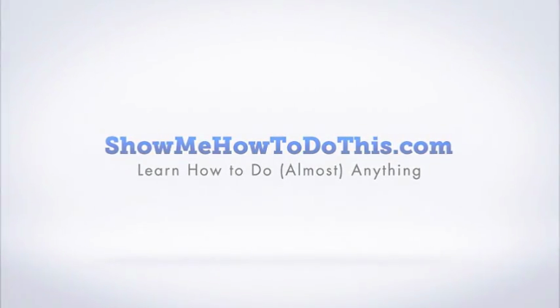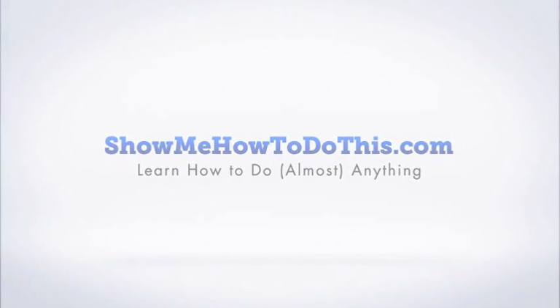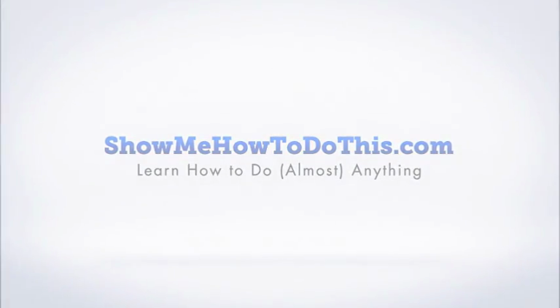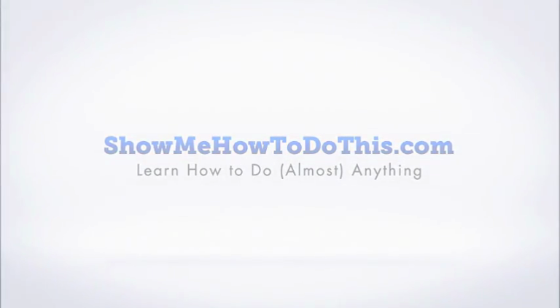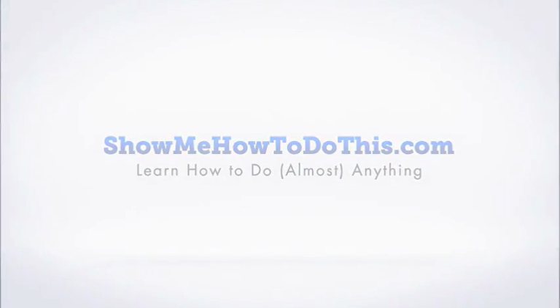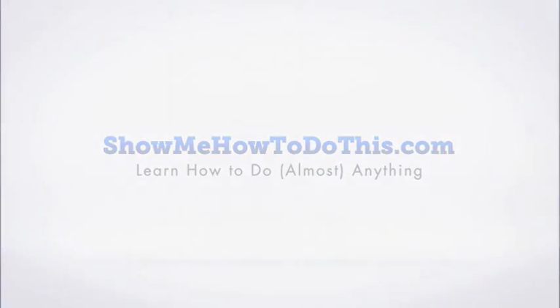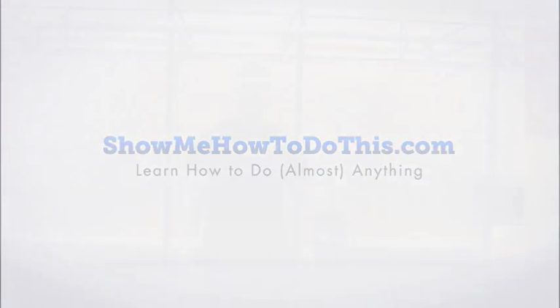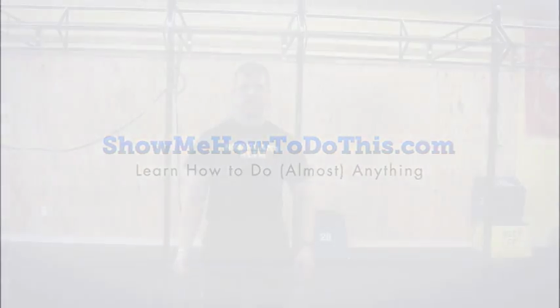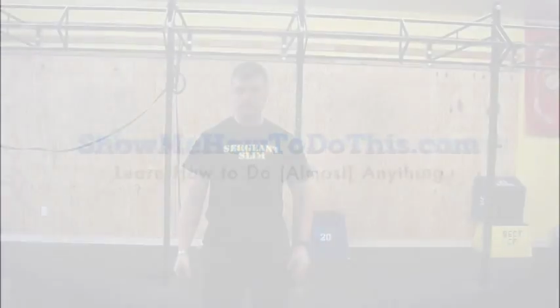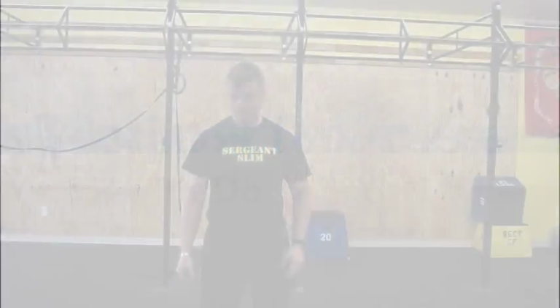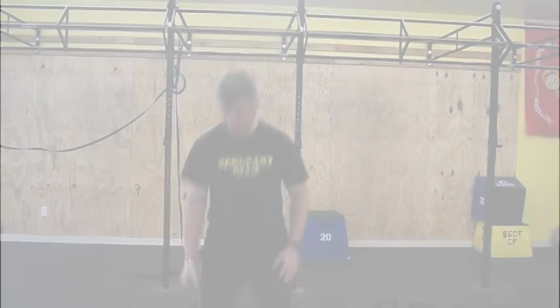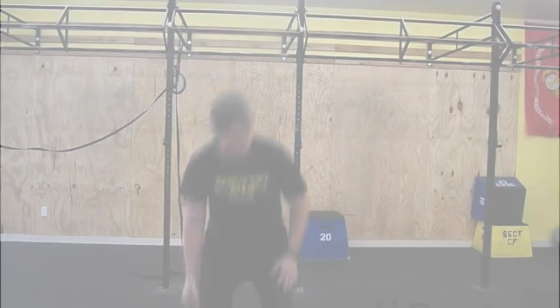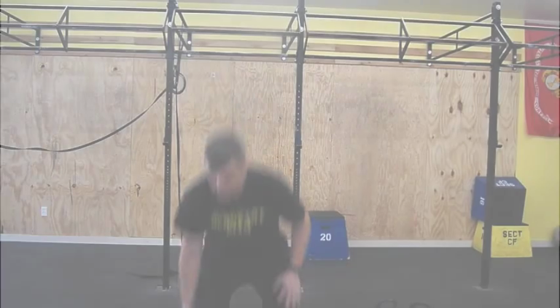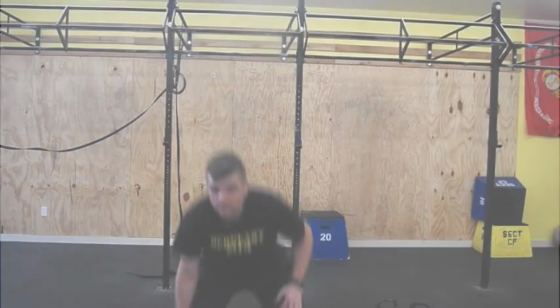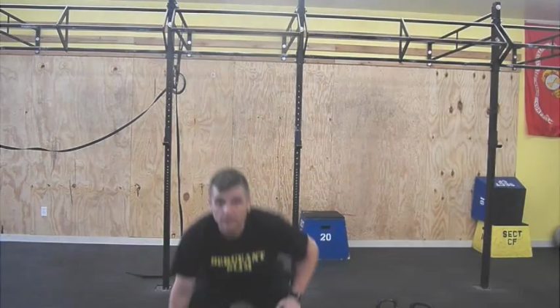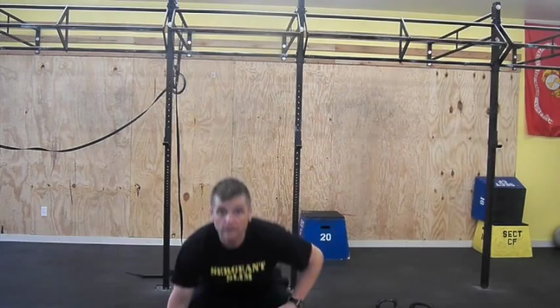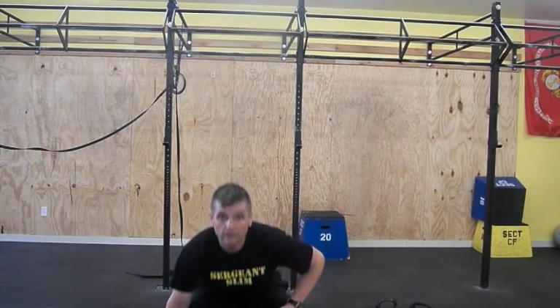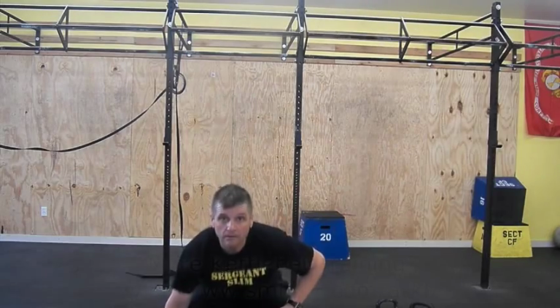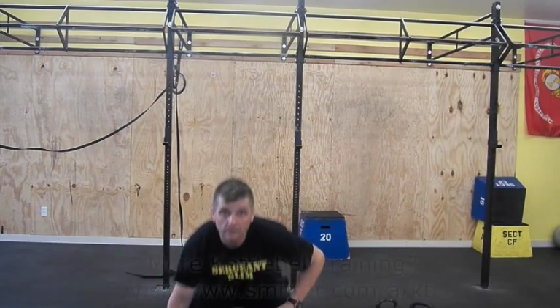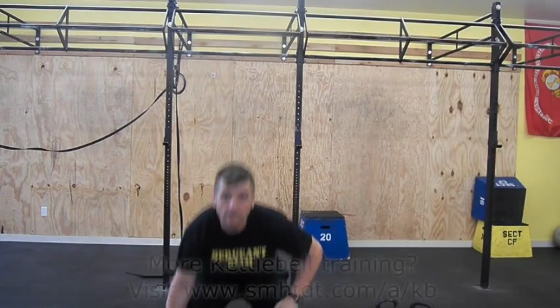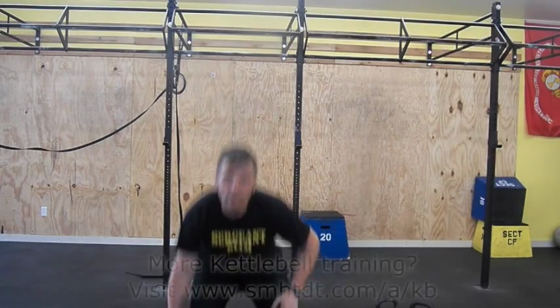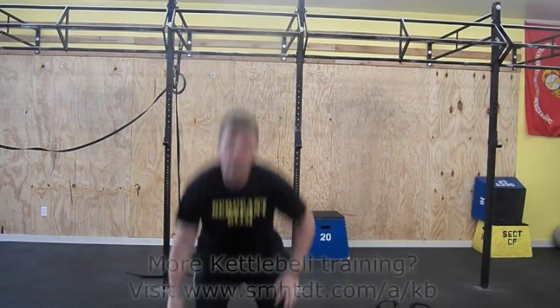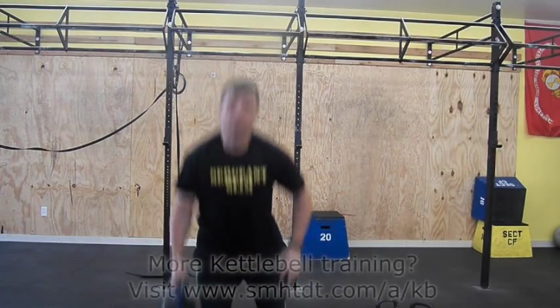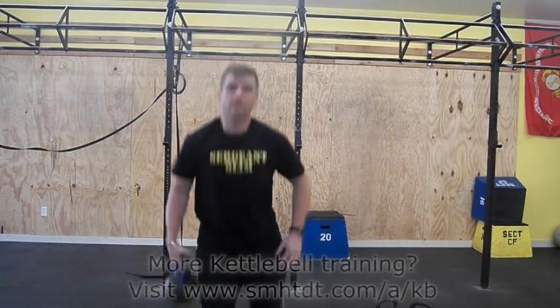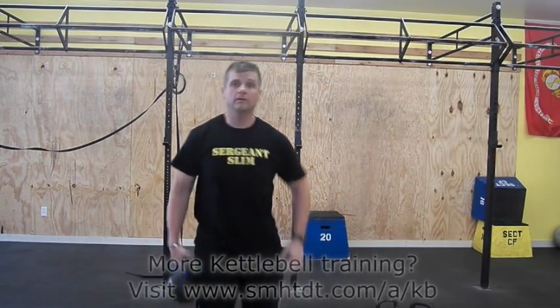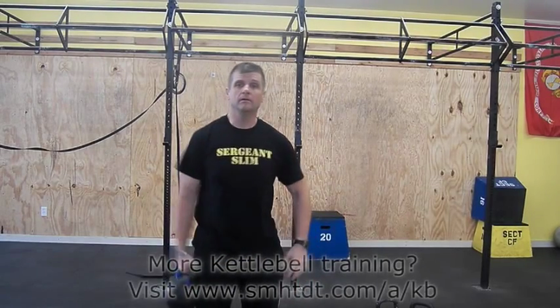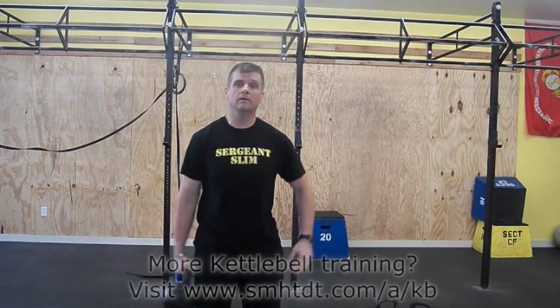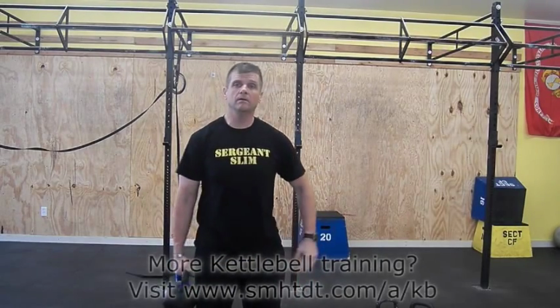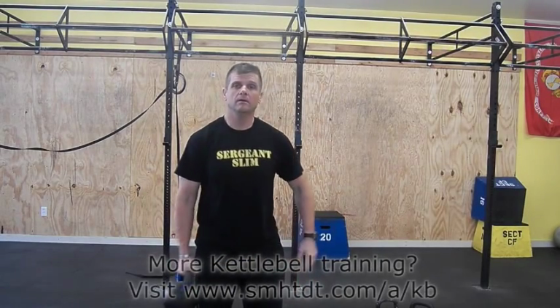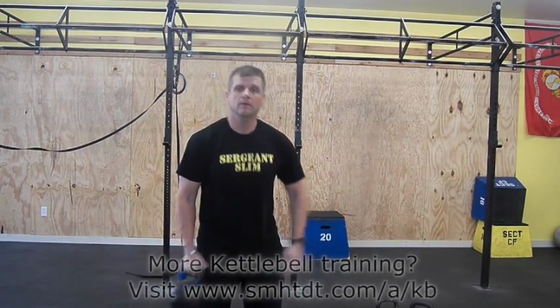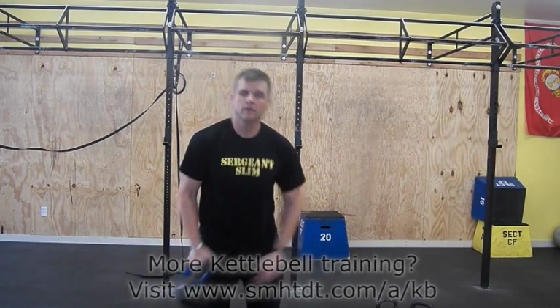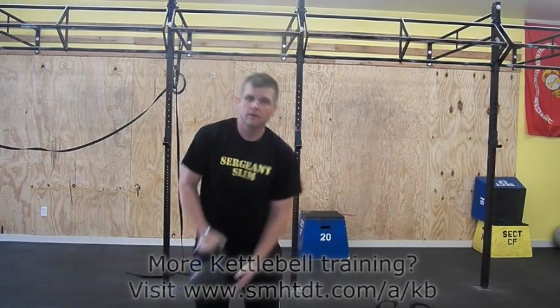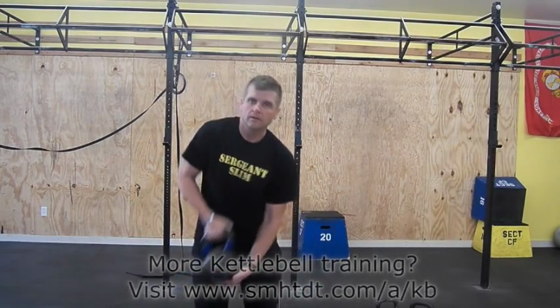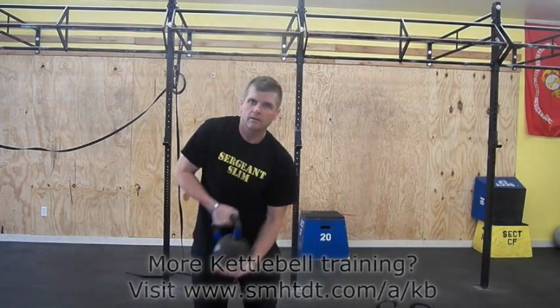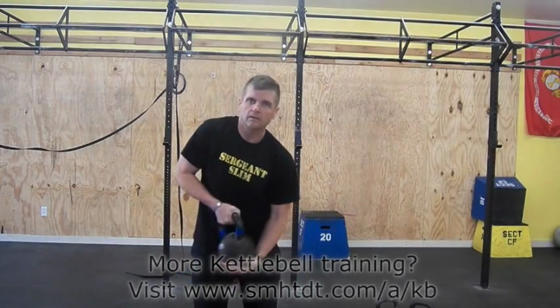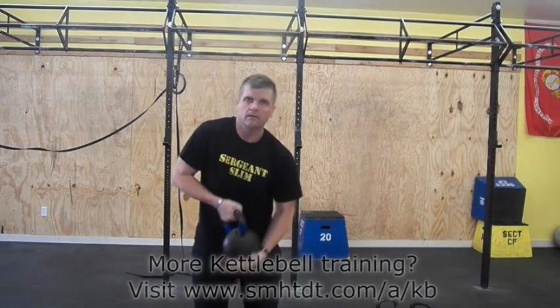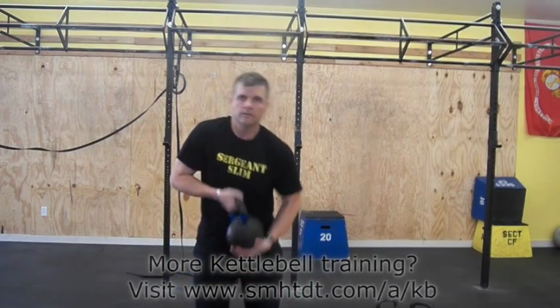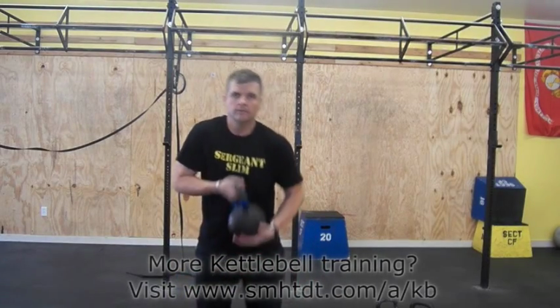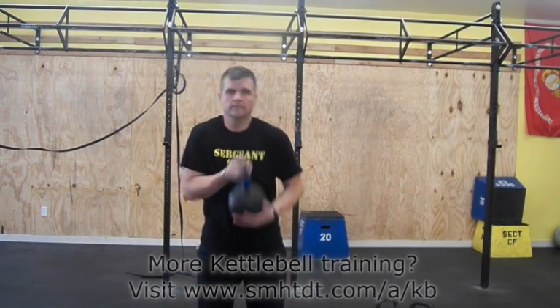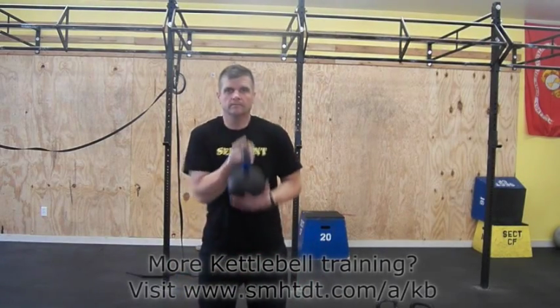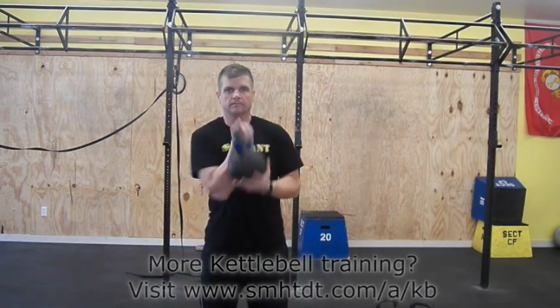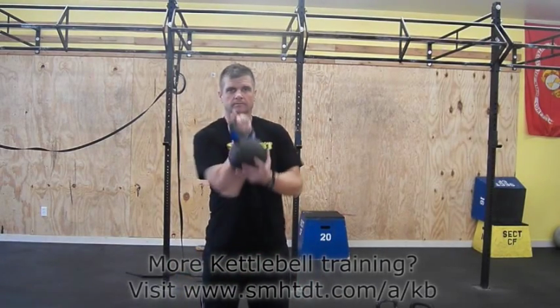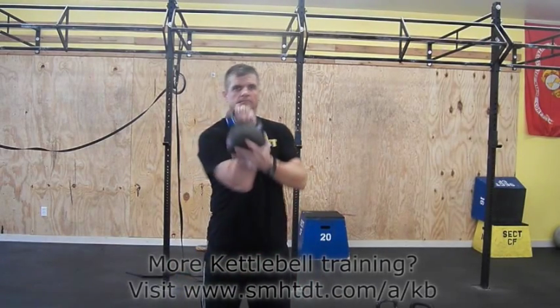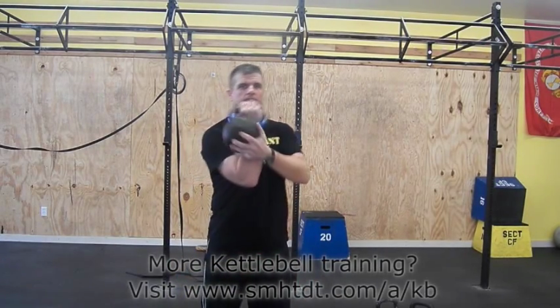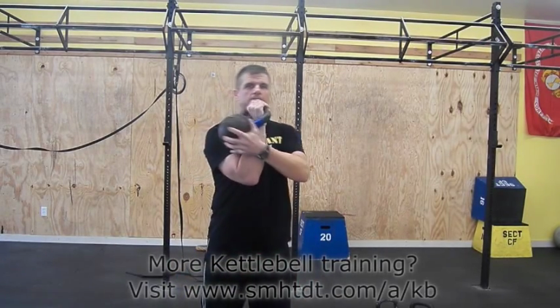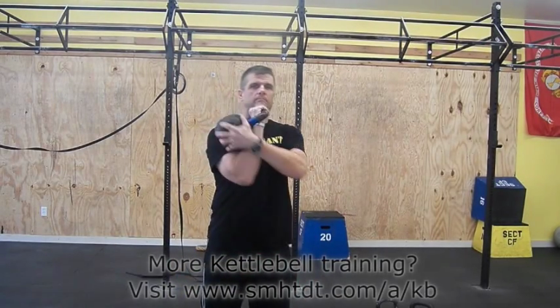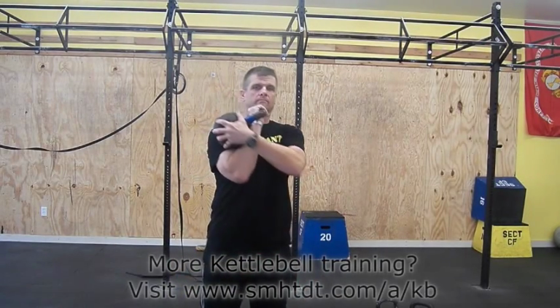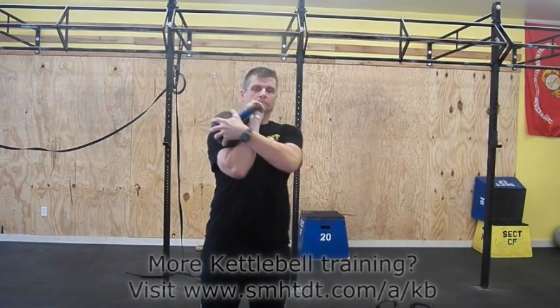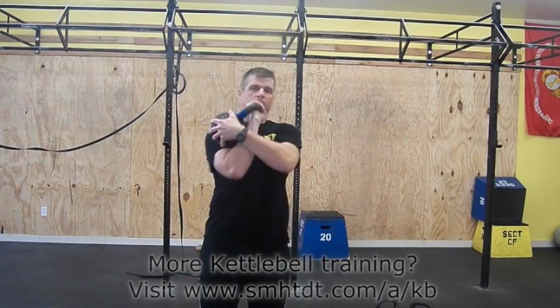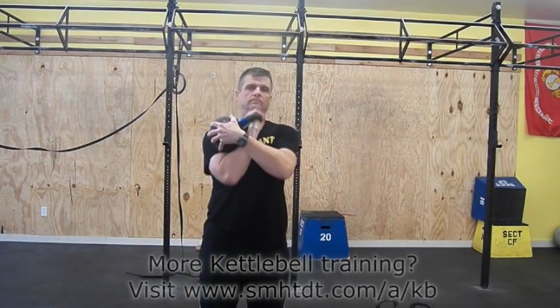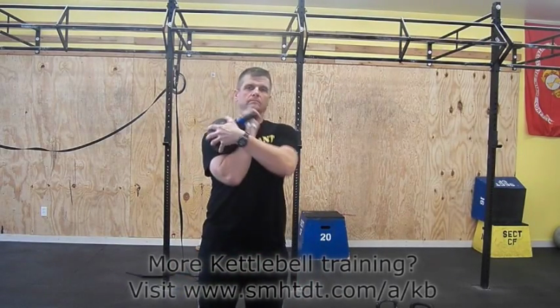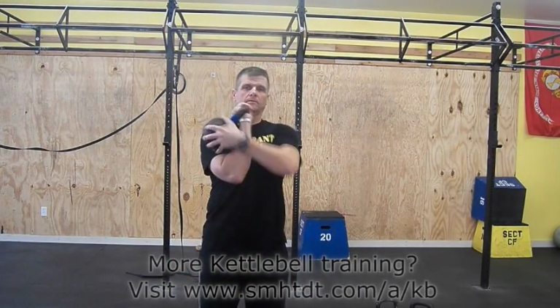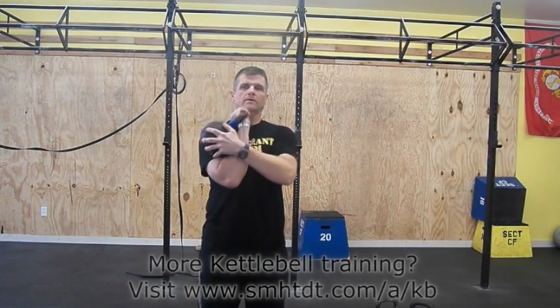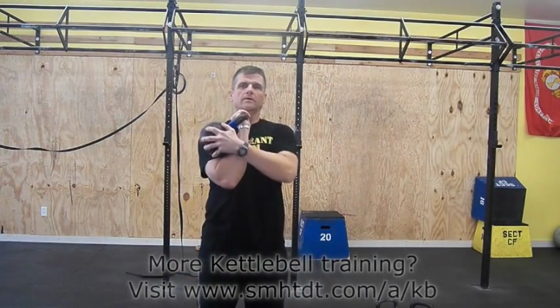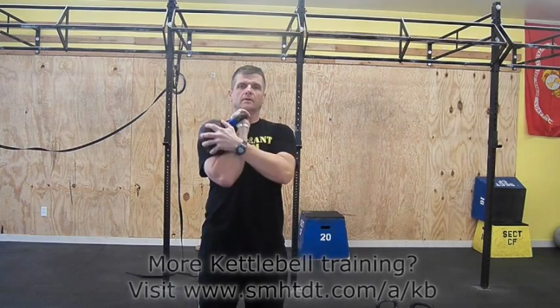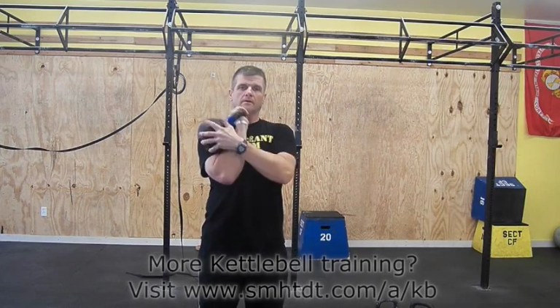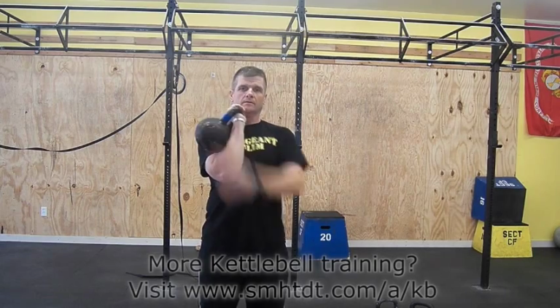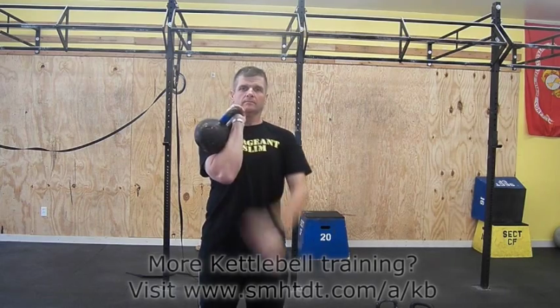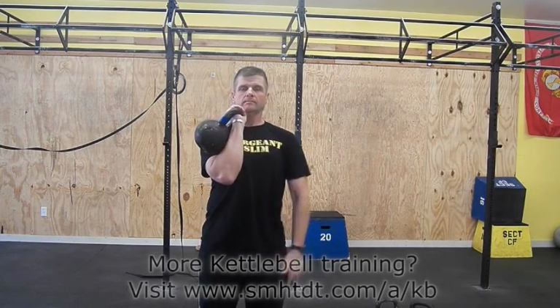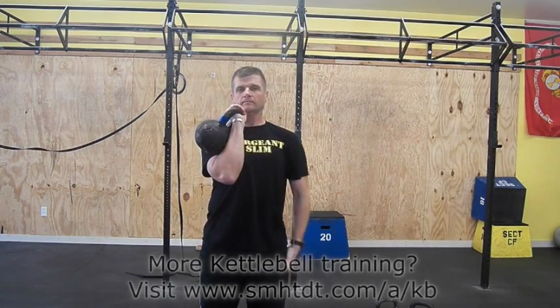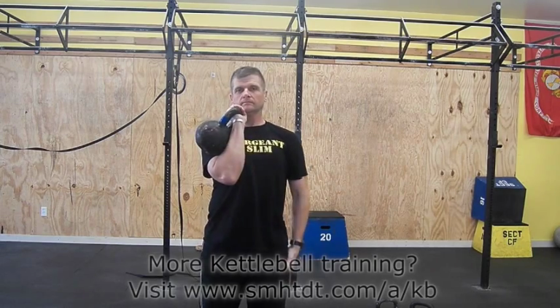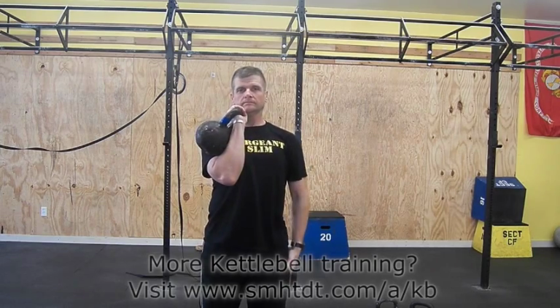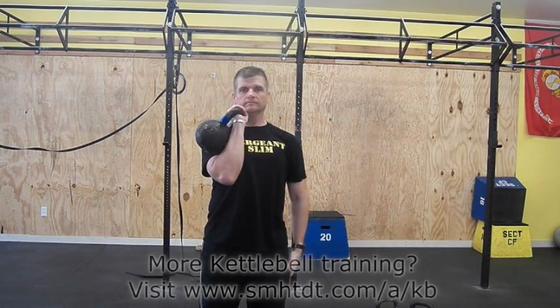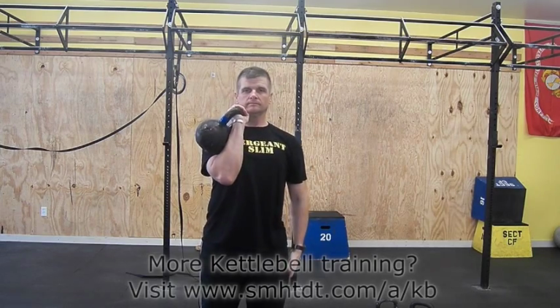Pick the bell up with one hand. Use your second hand to get the bell into position. Now you are in the rack position.